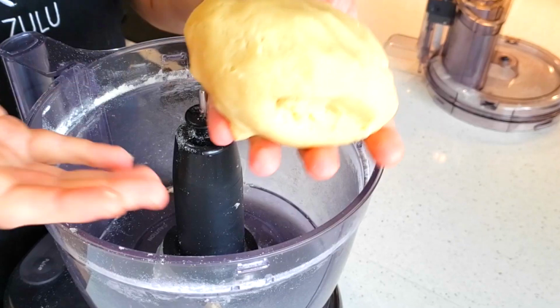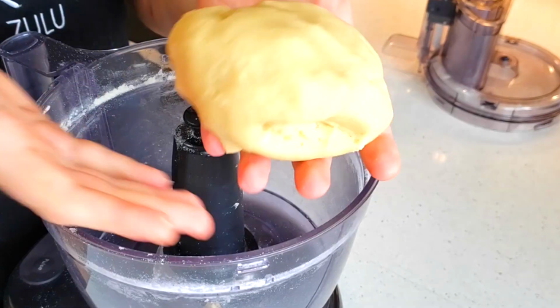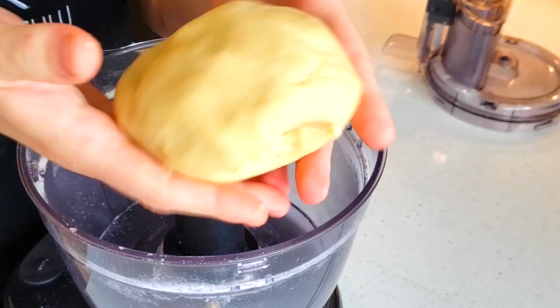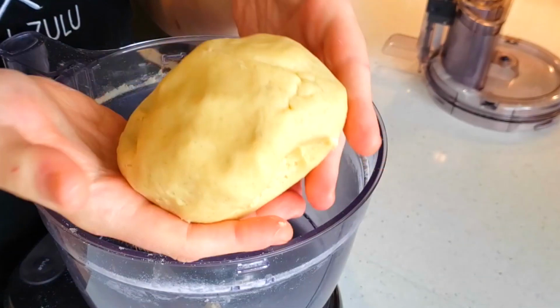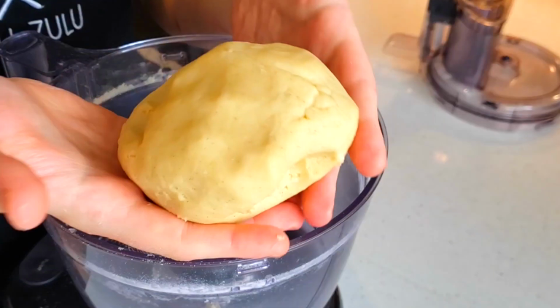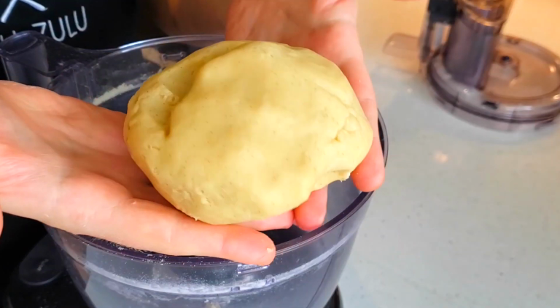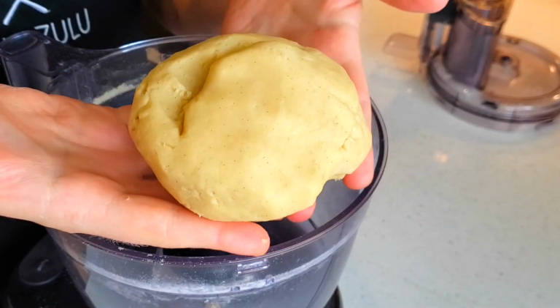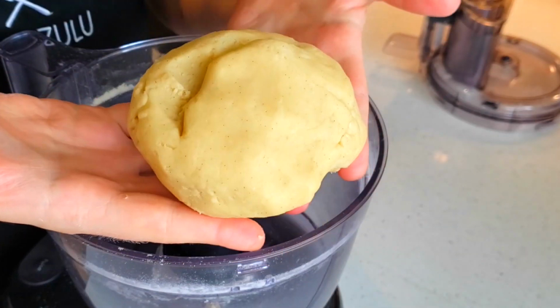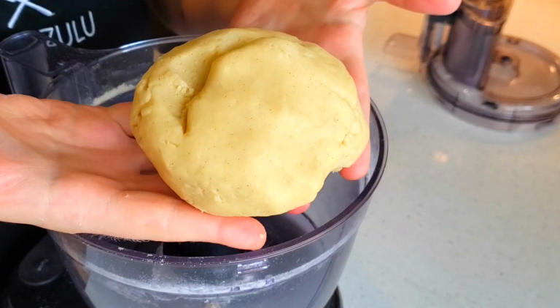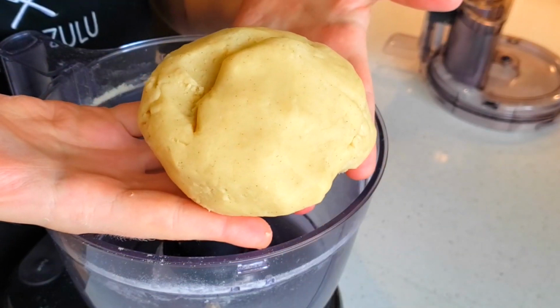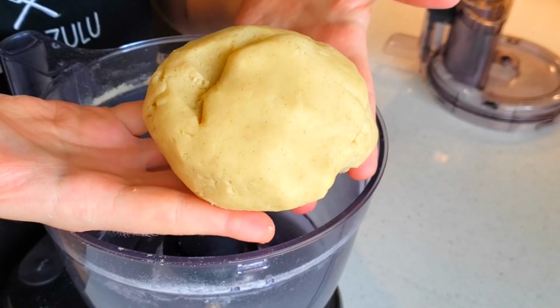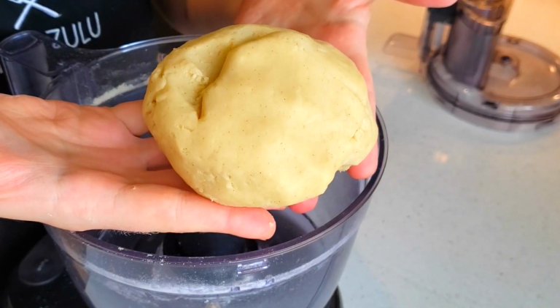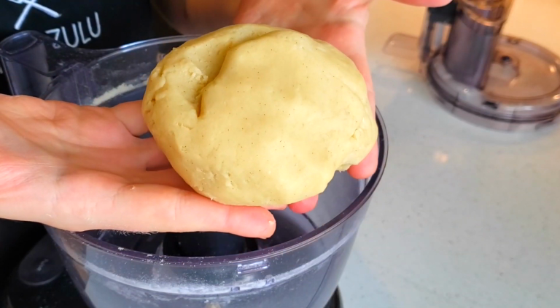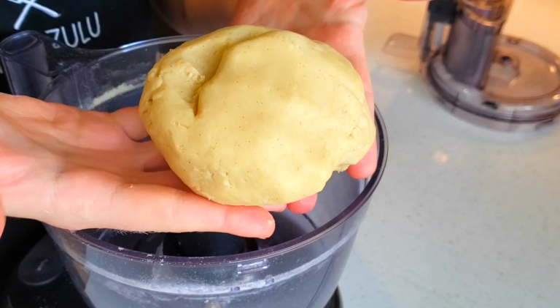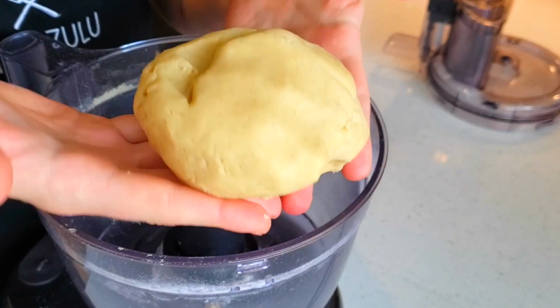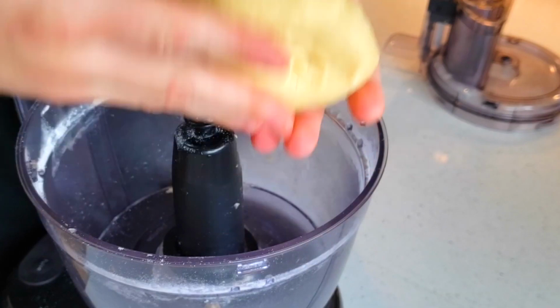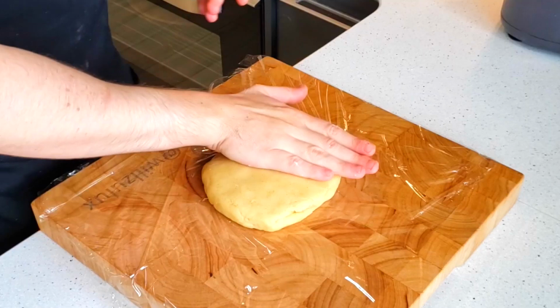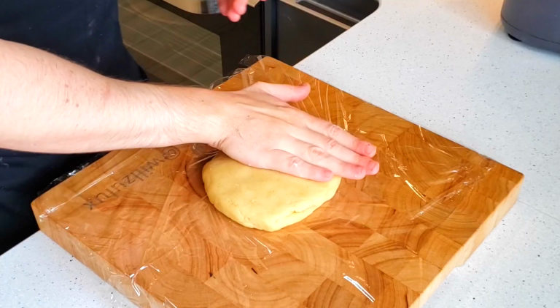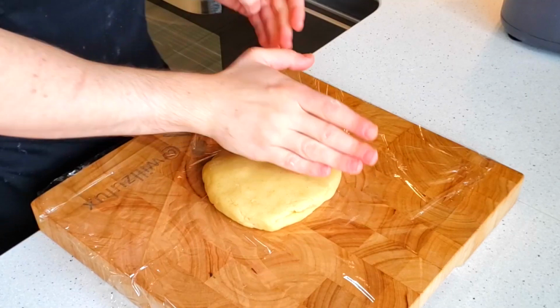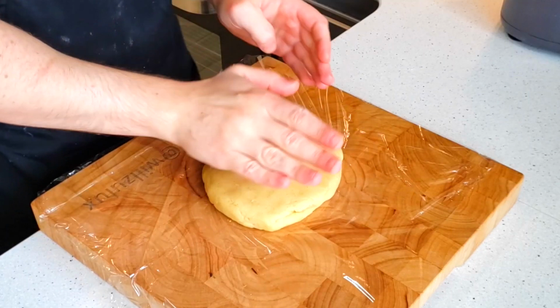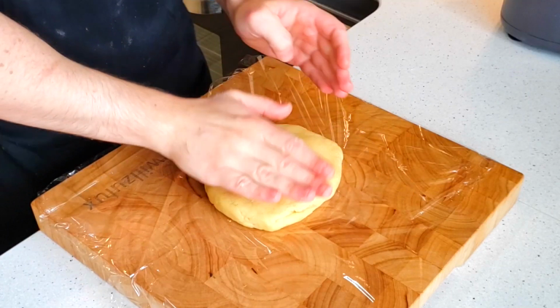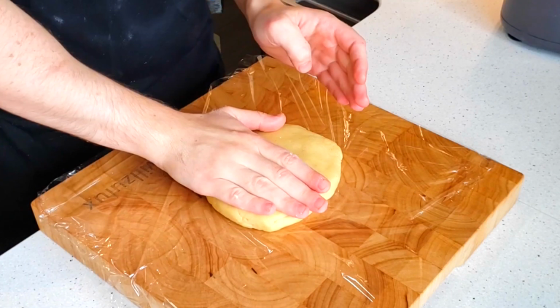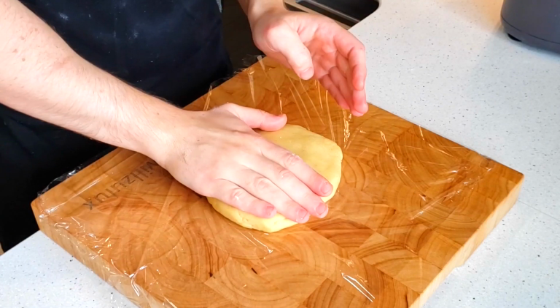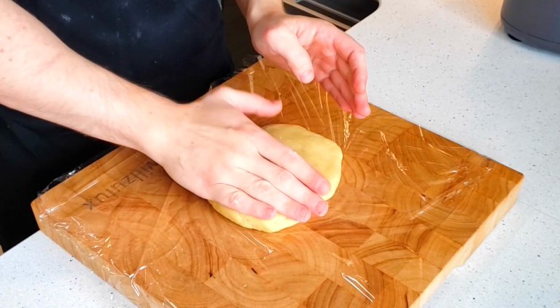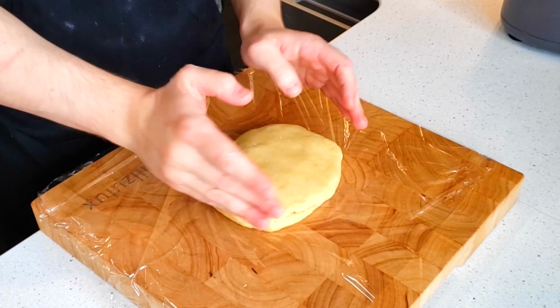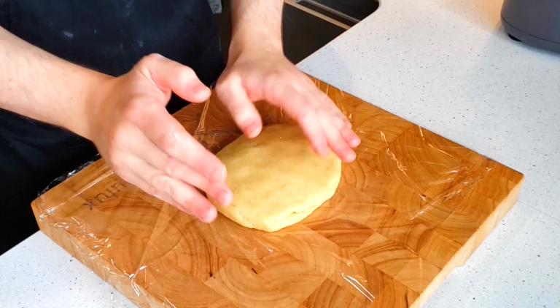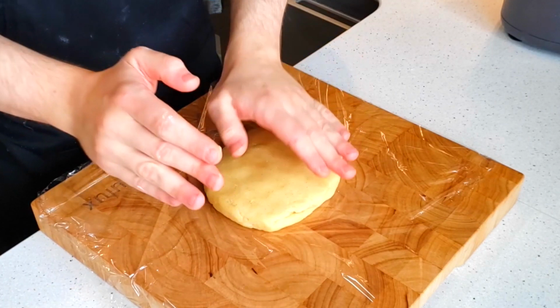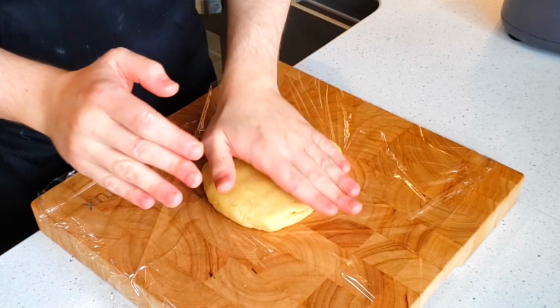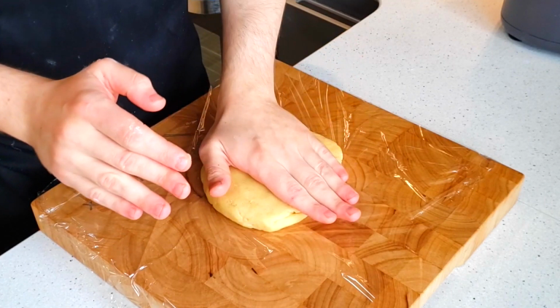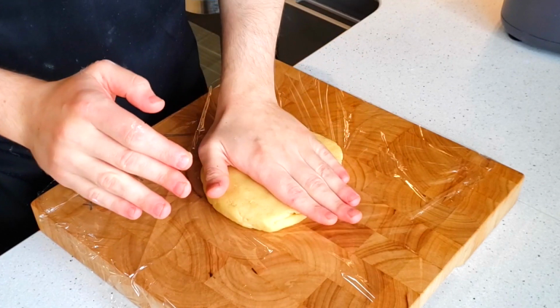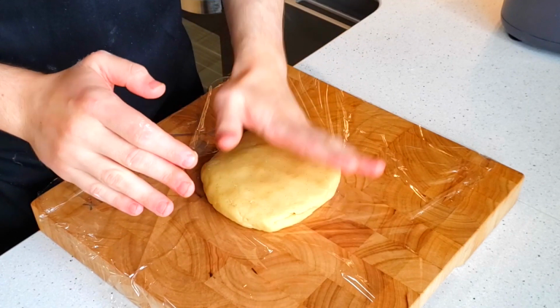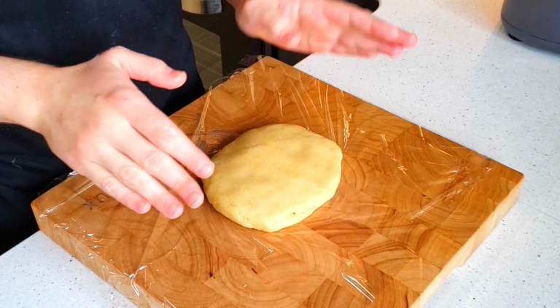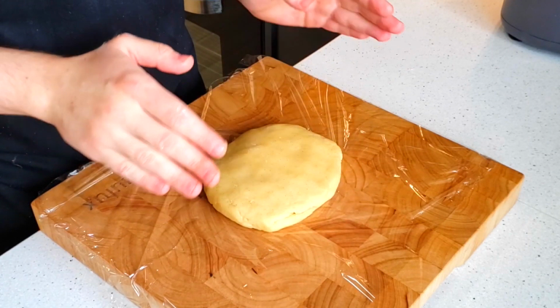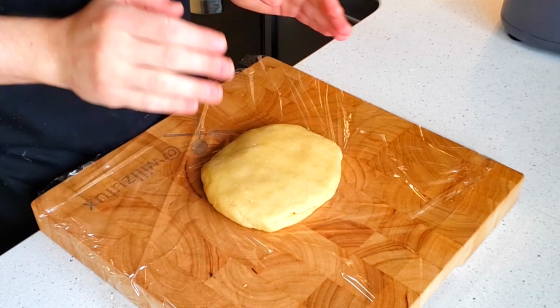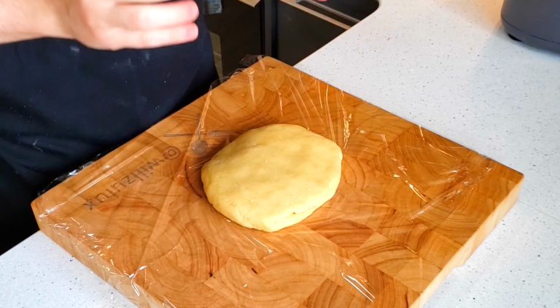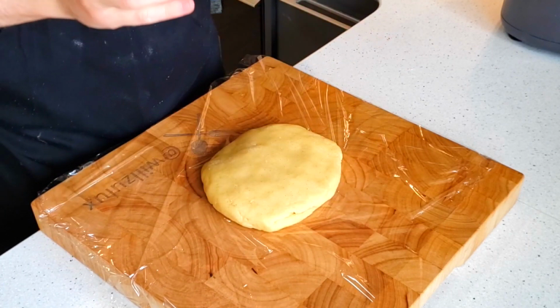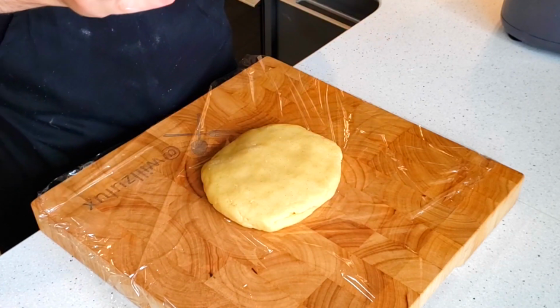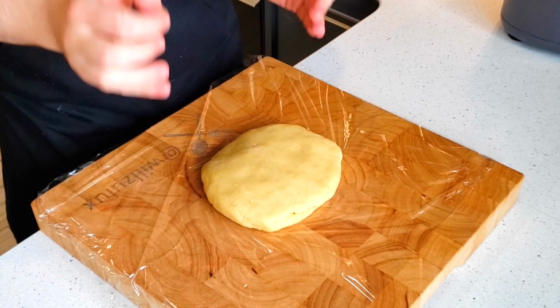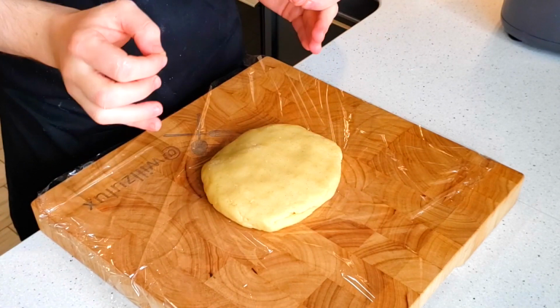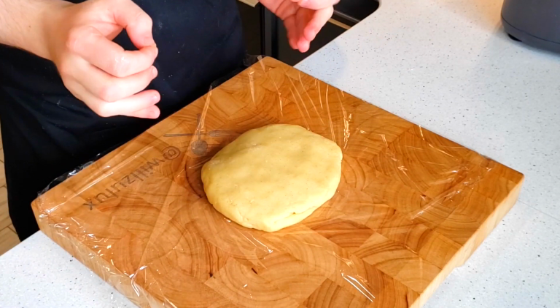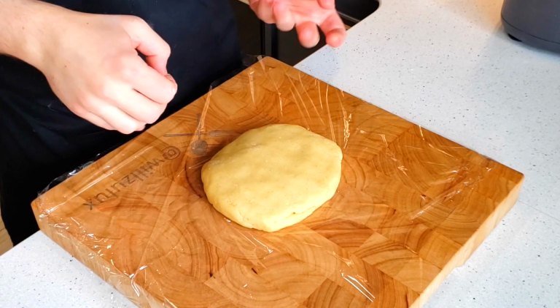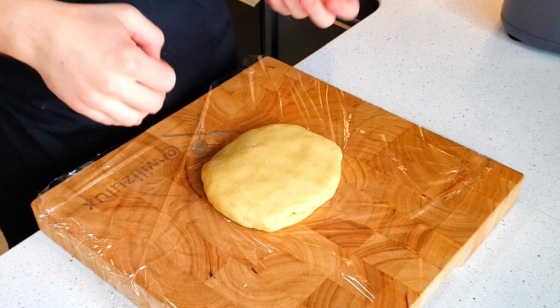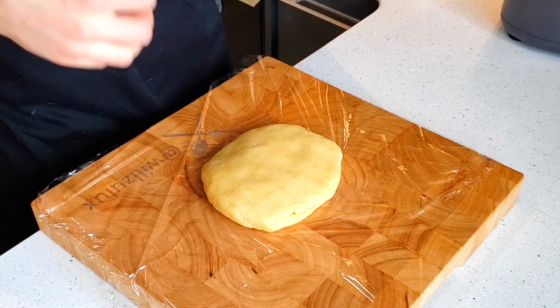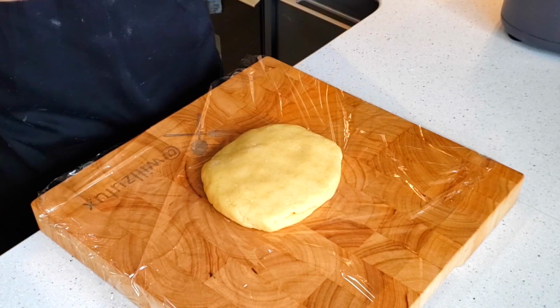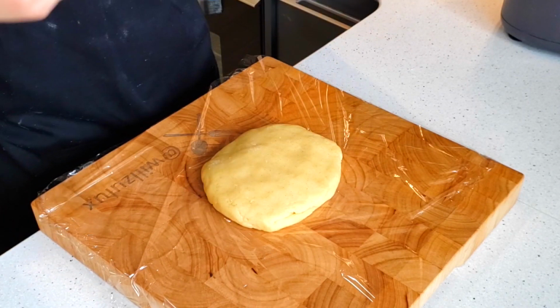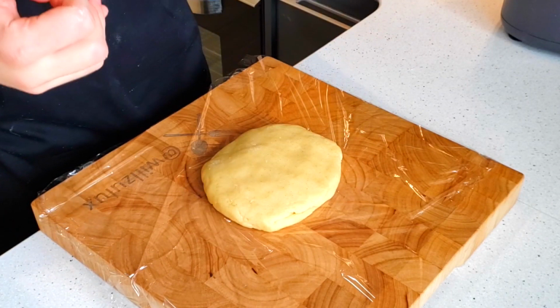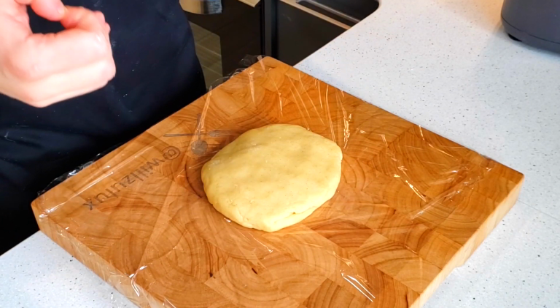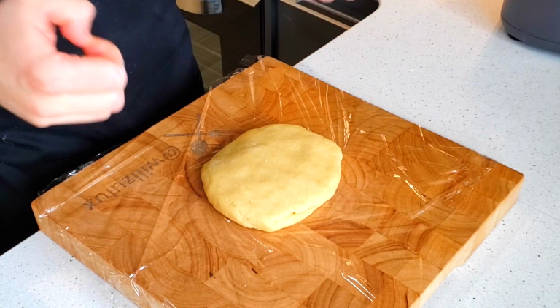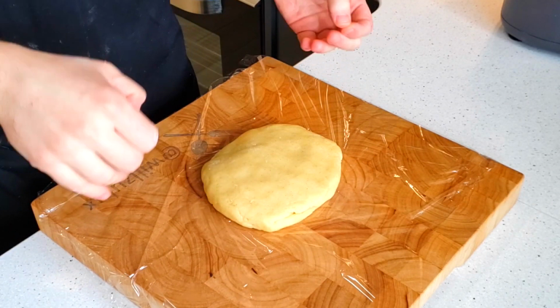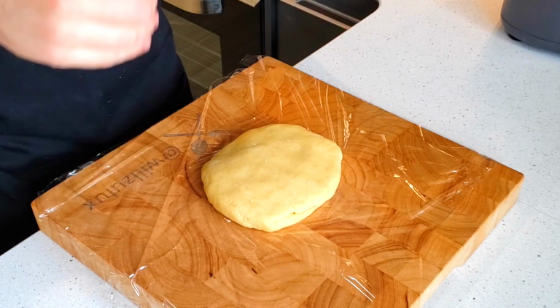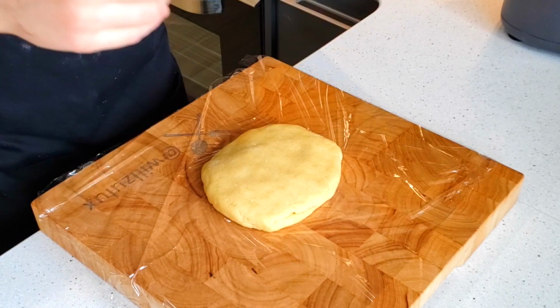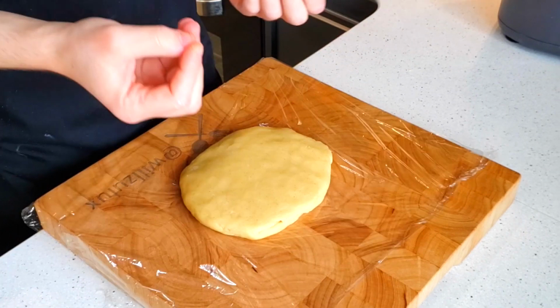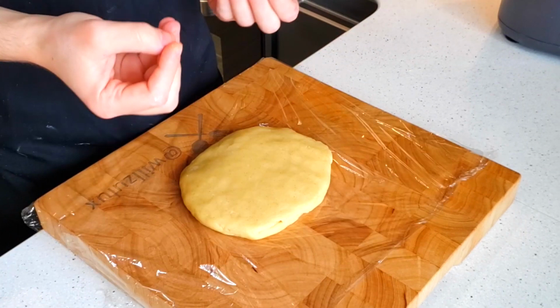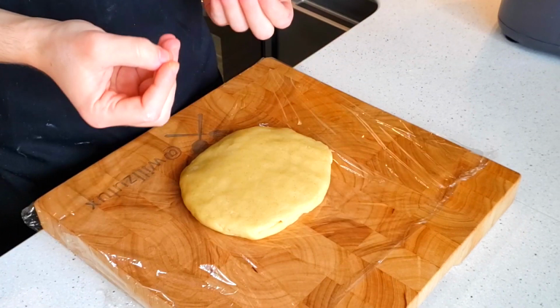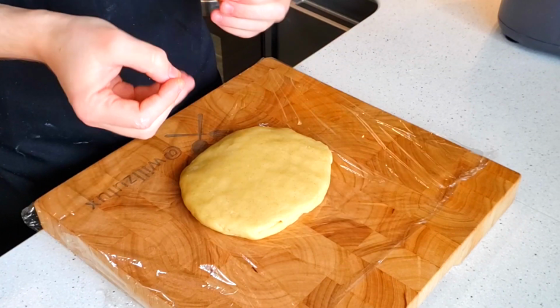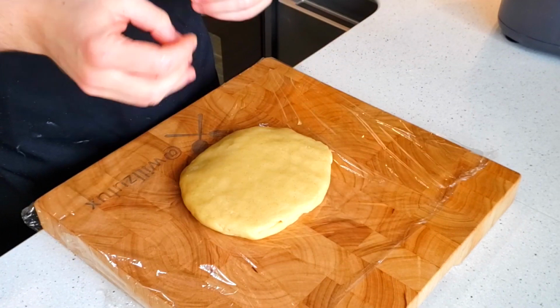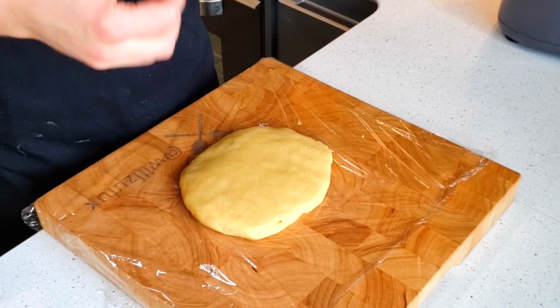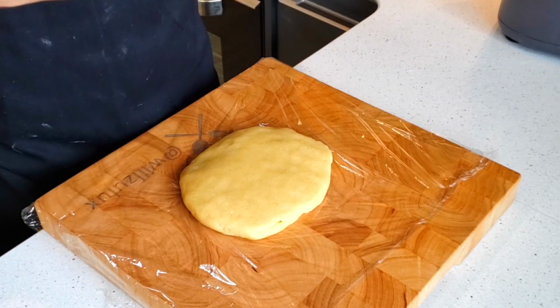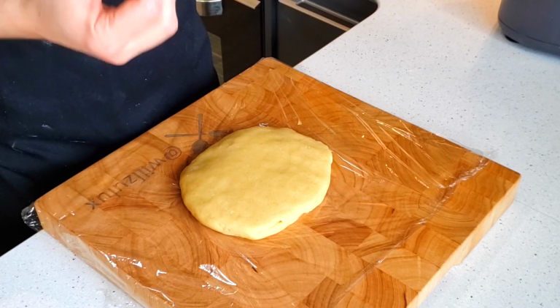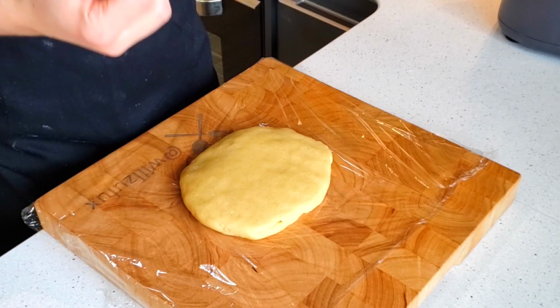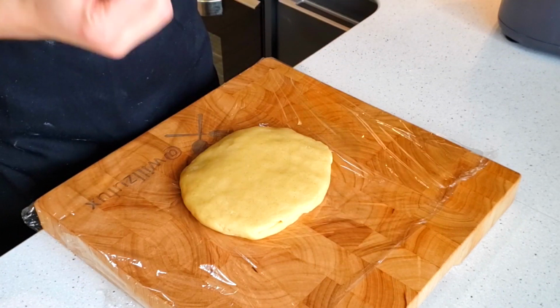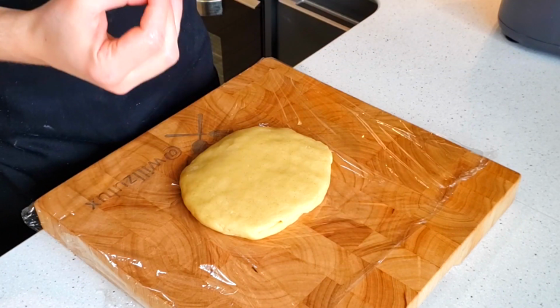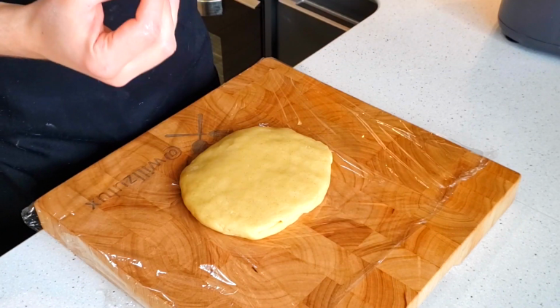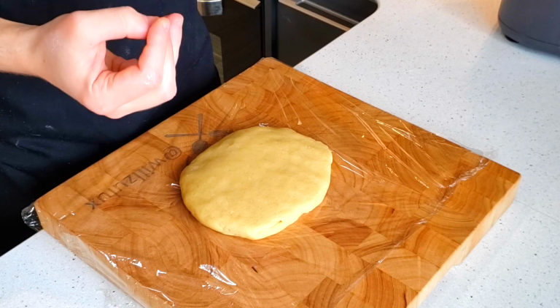This is what you're looking for. Now wrap the dough up nice and tidy and place it in the fridge to allow it to relax and firm up — it will probably take about four to five hours.